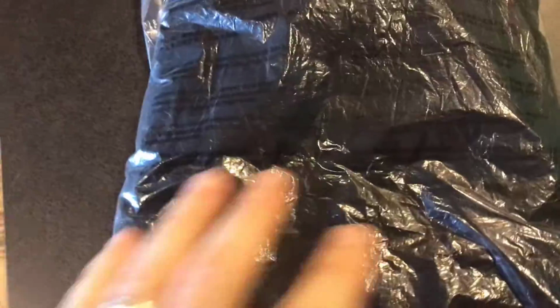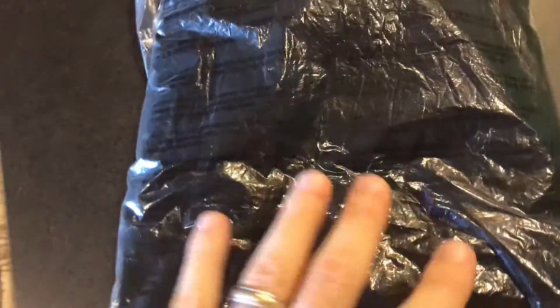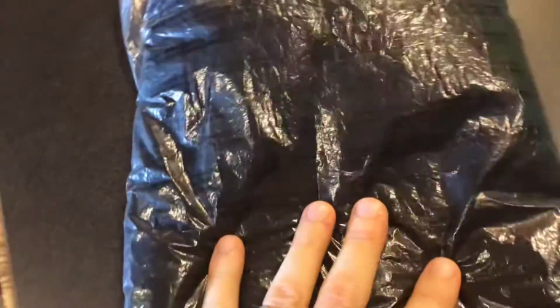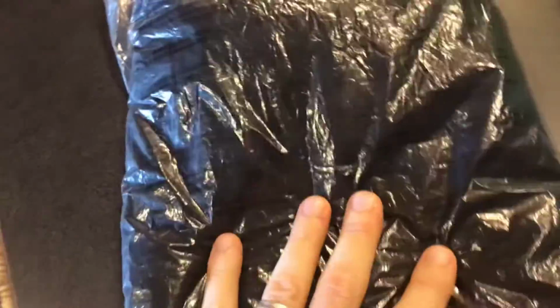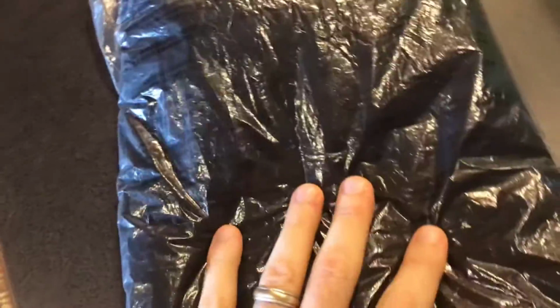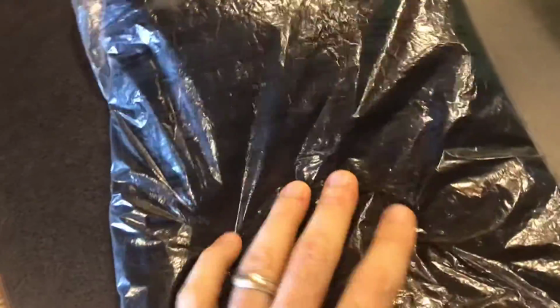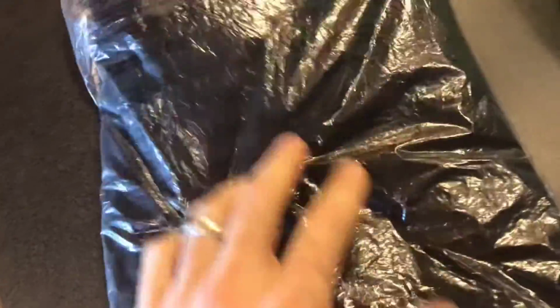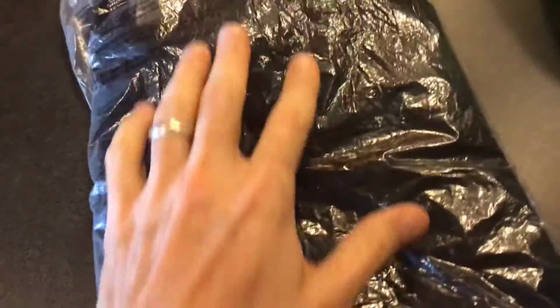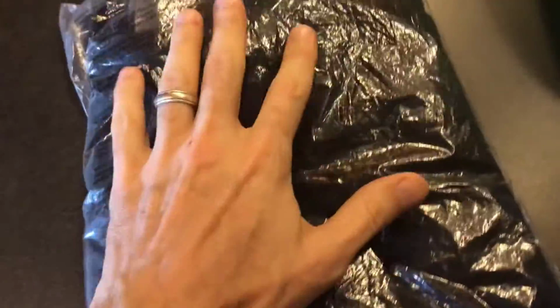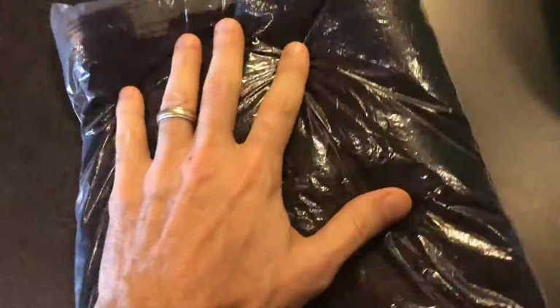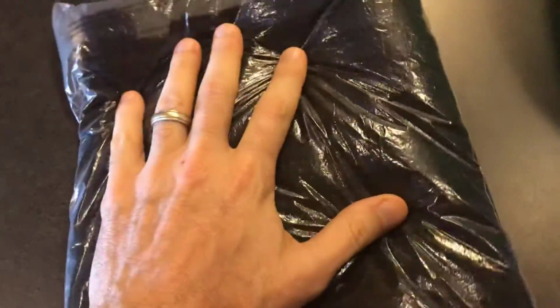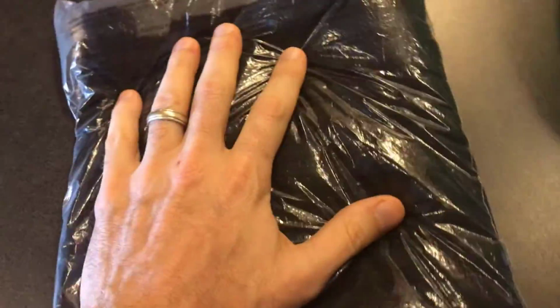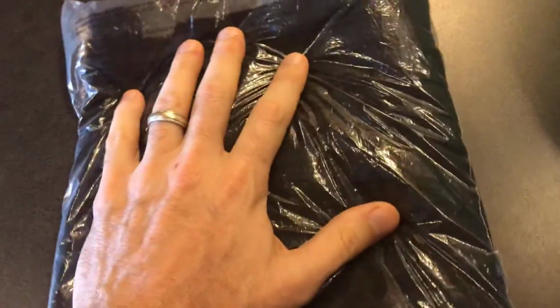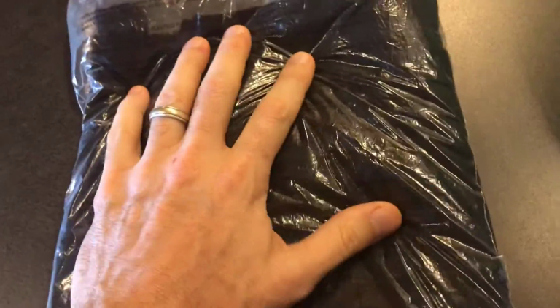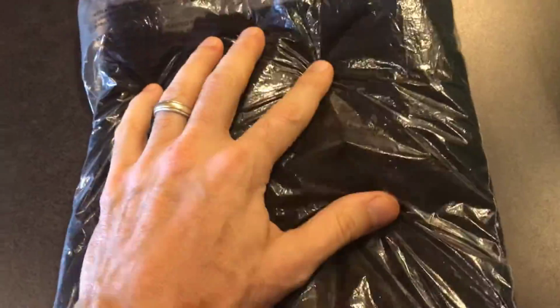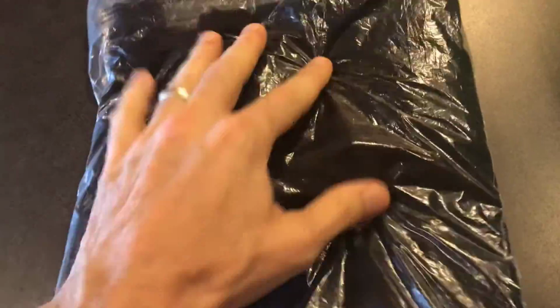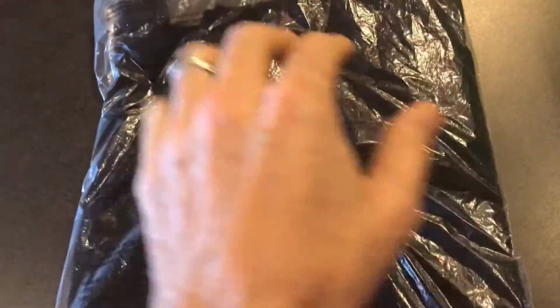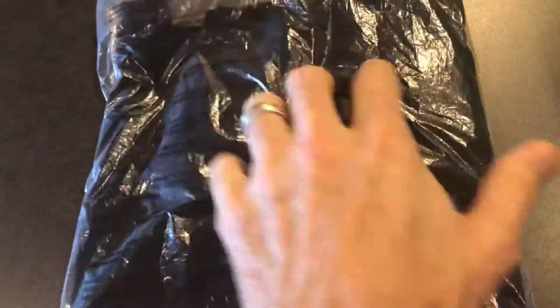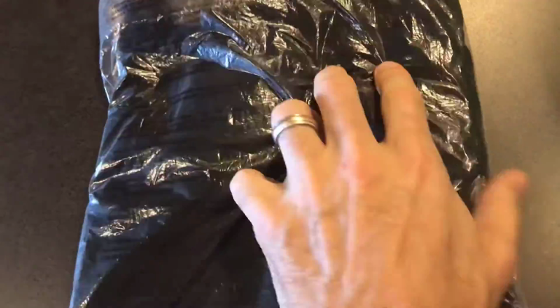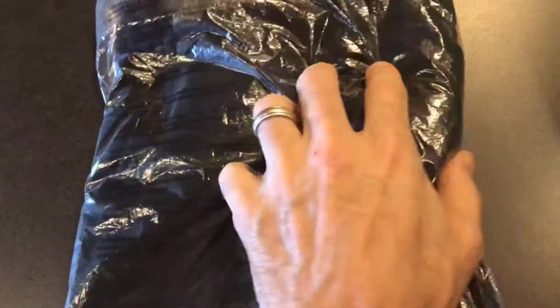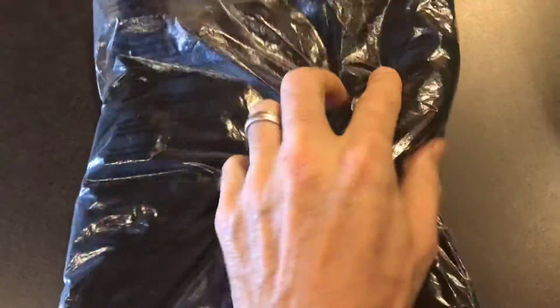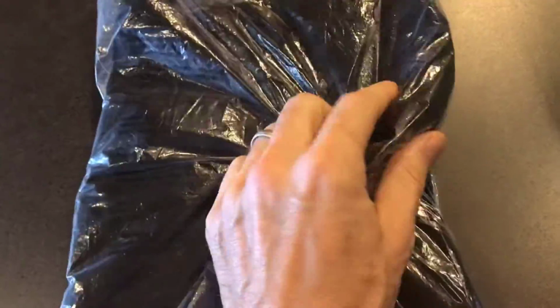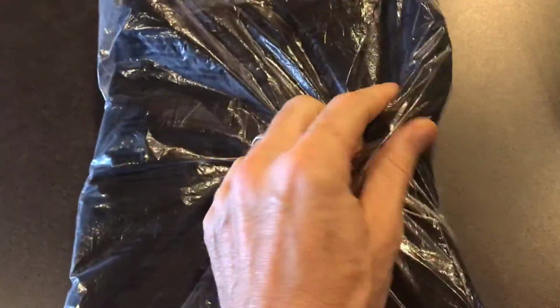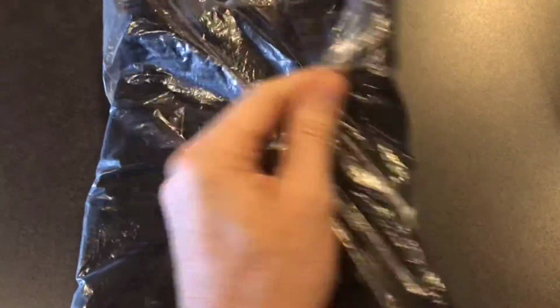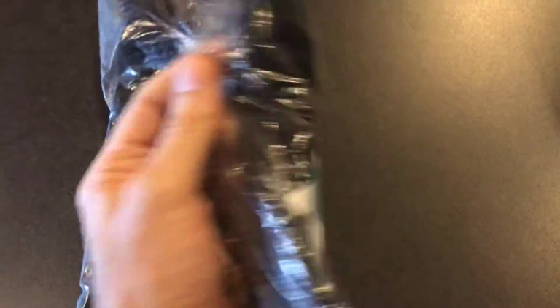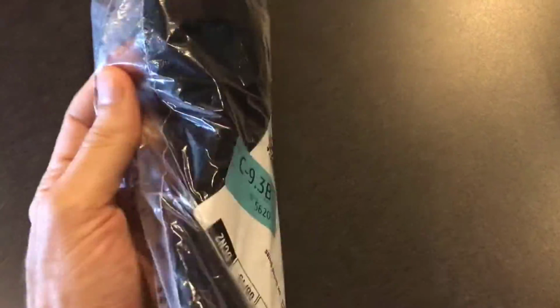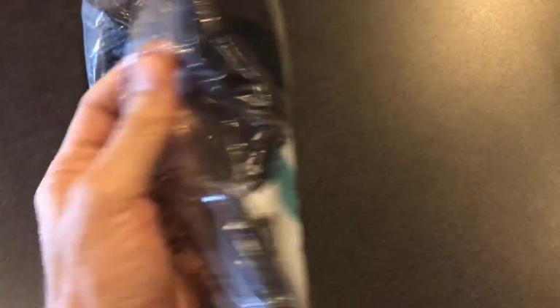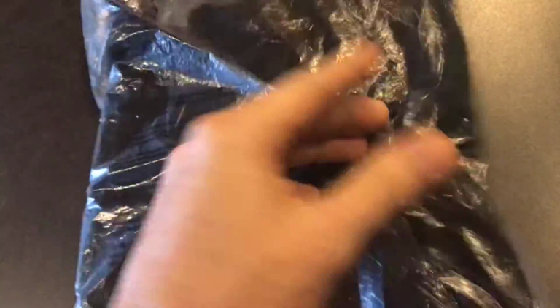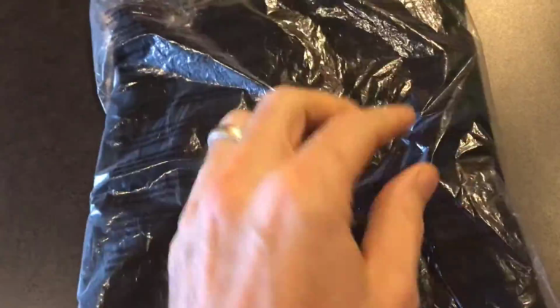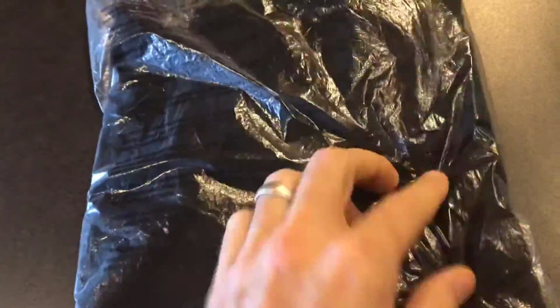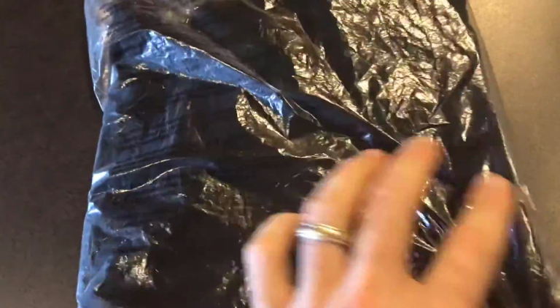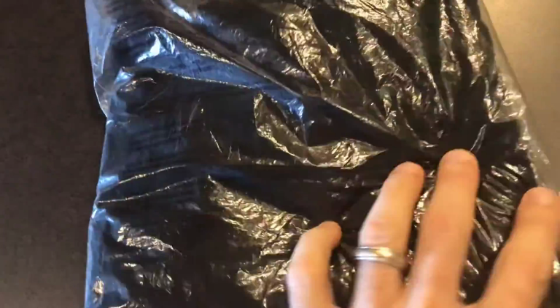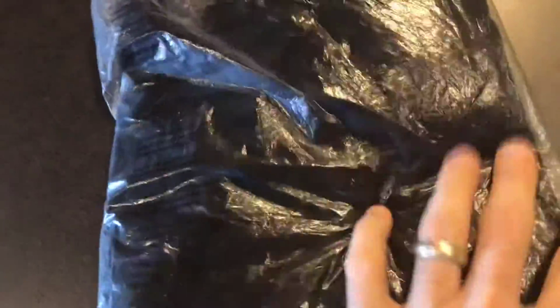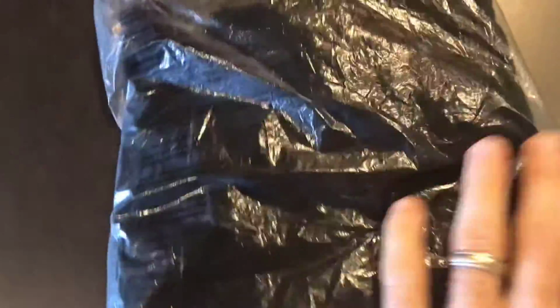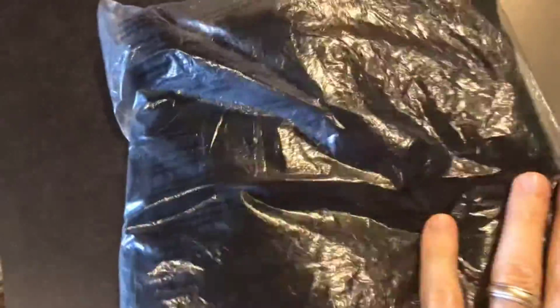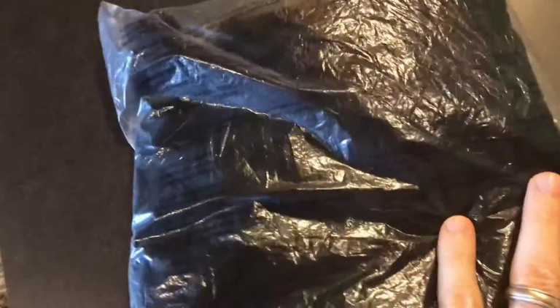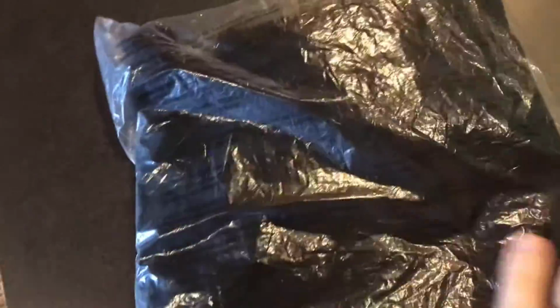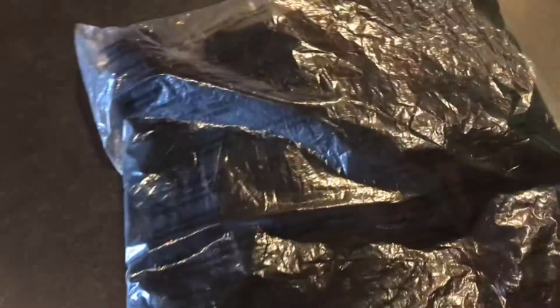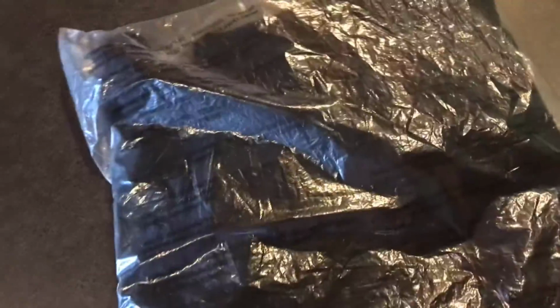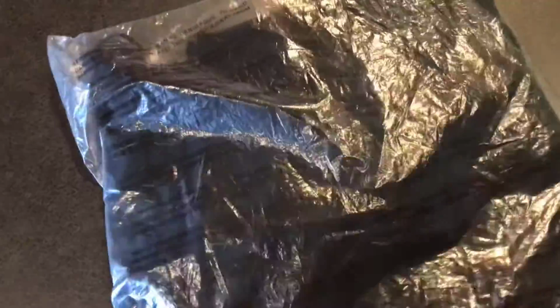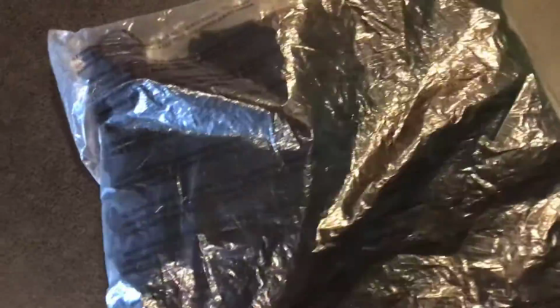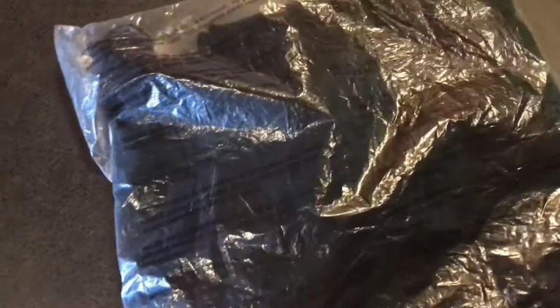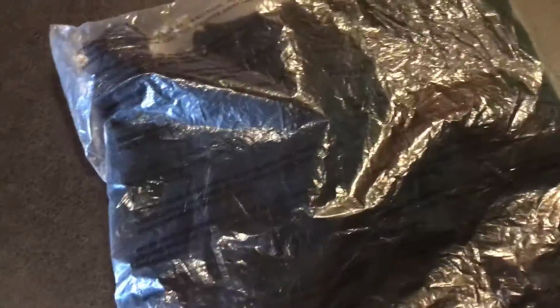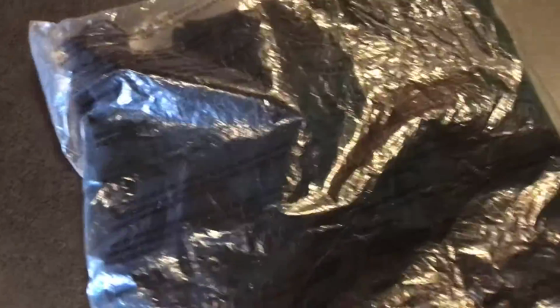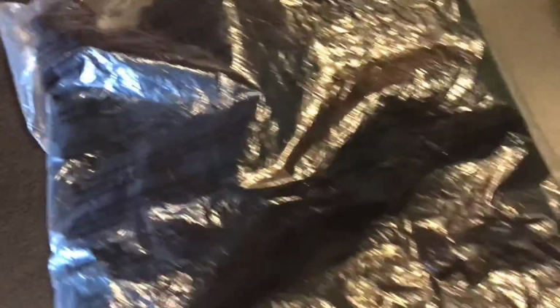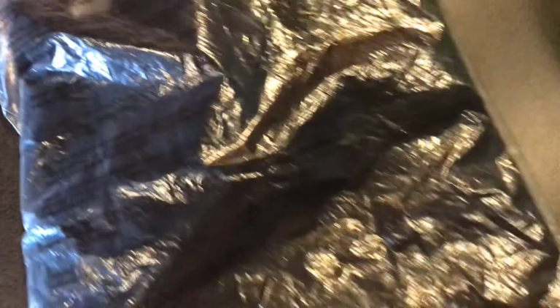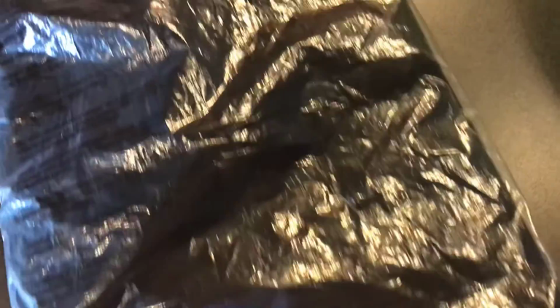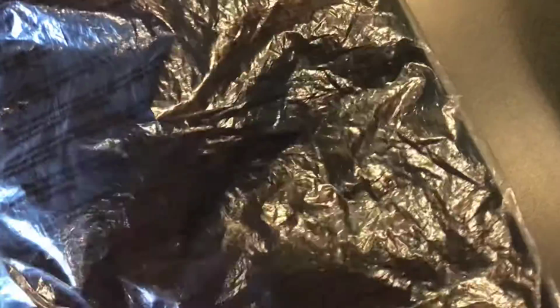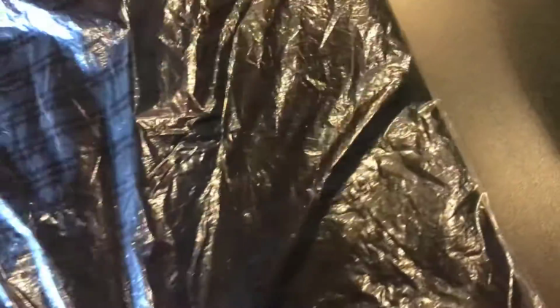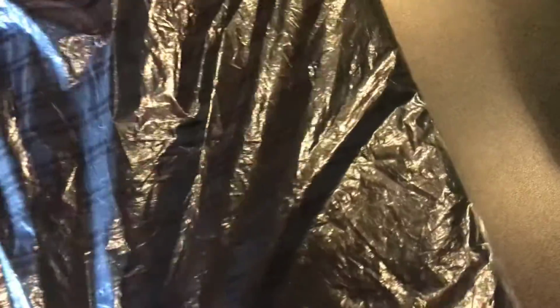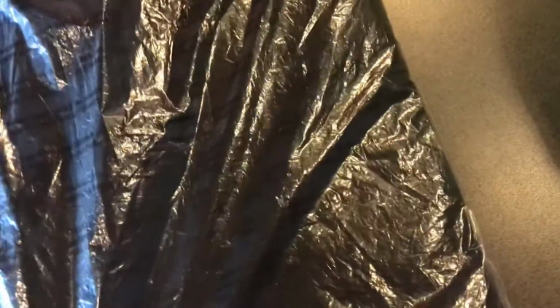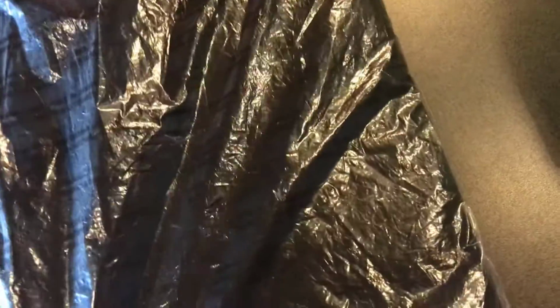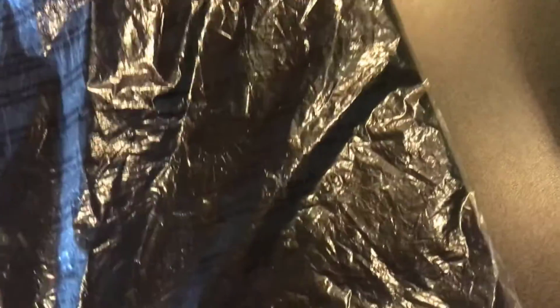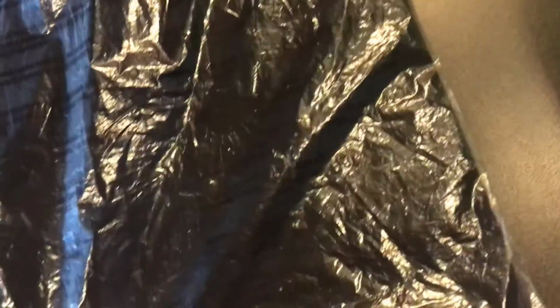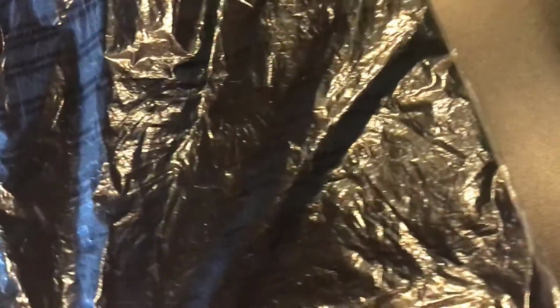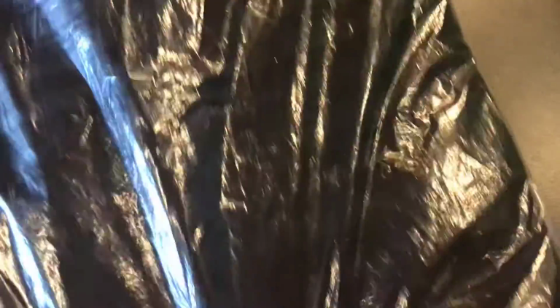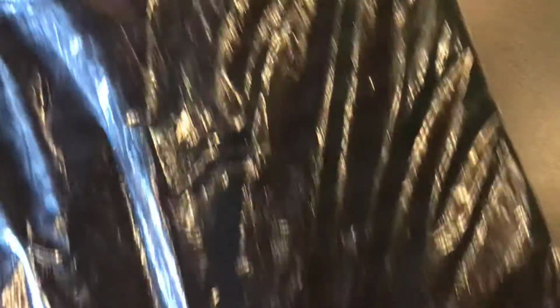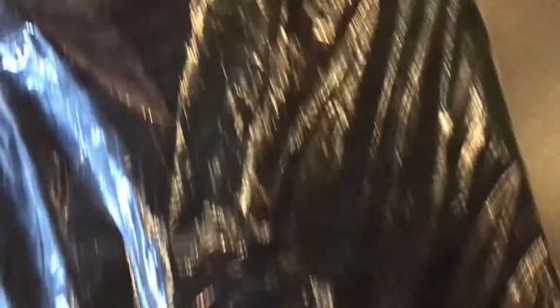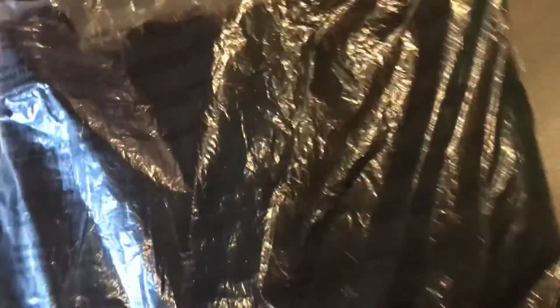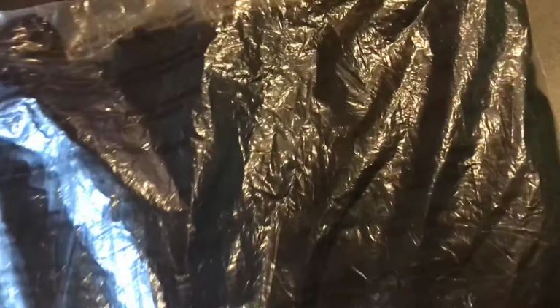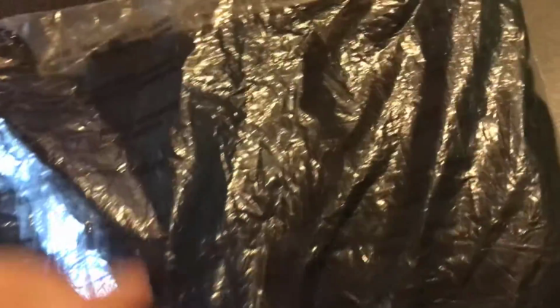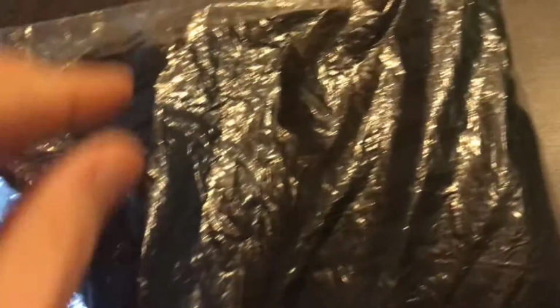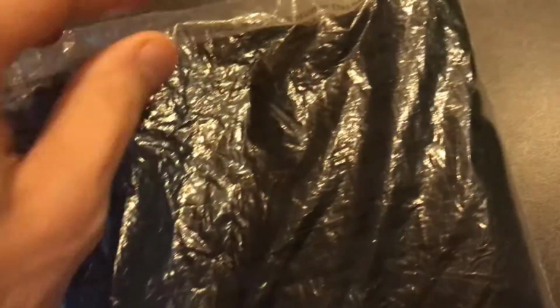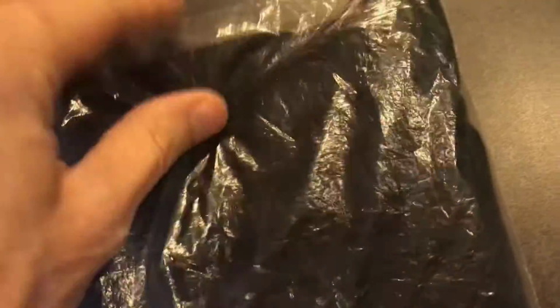I just got the Into The AM black tank top in, and let's go ahead and open it up and try it on.